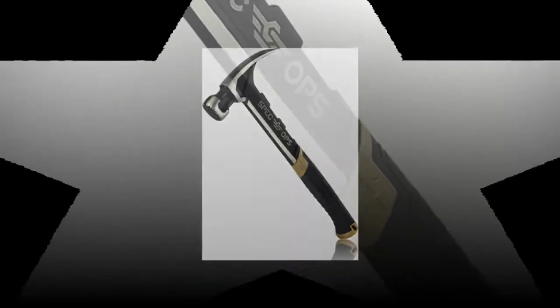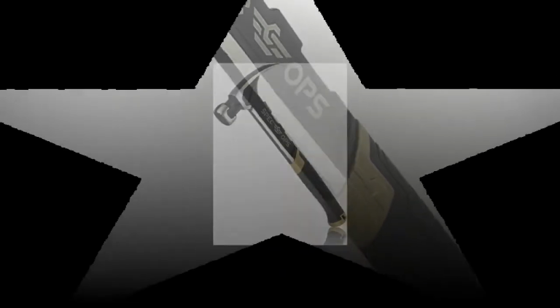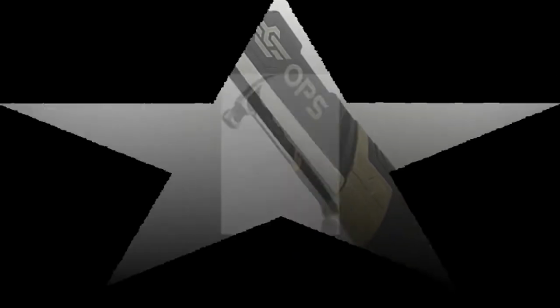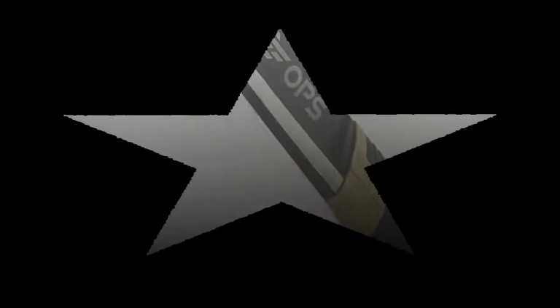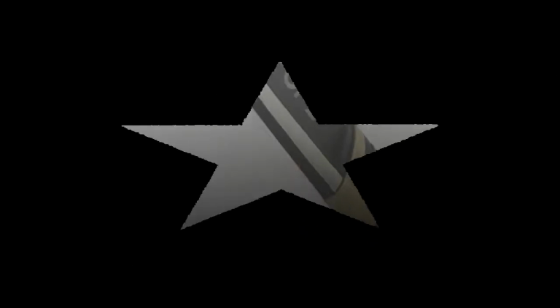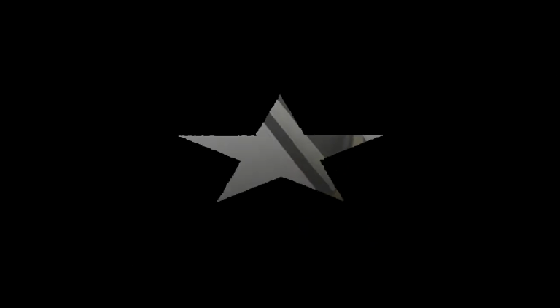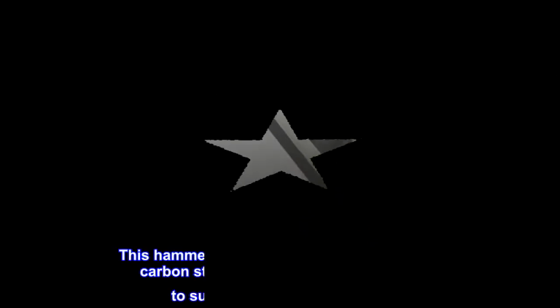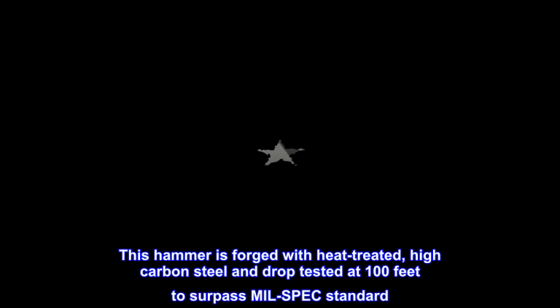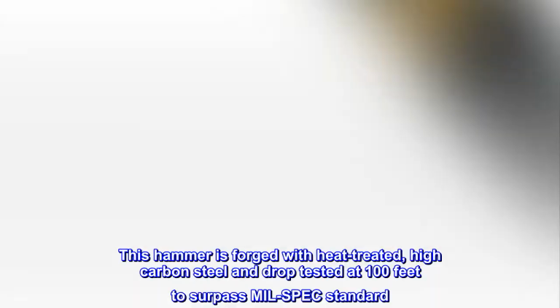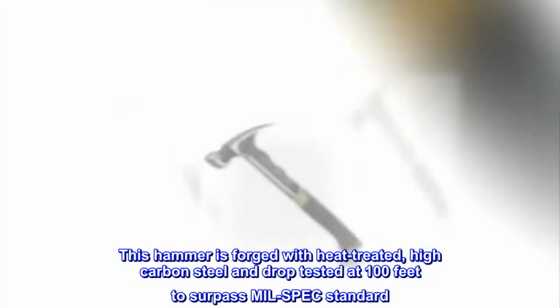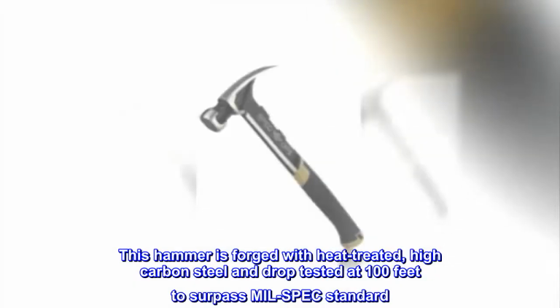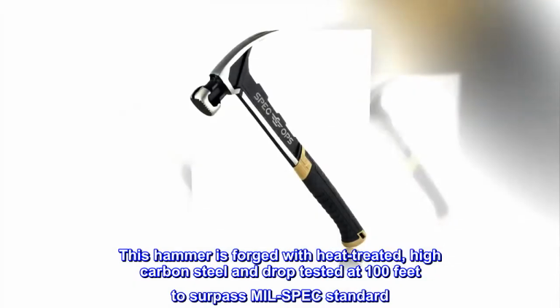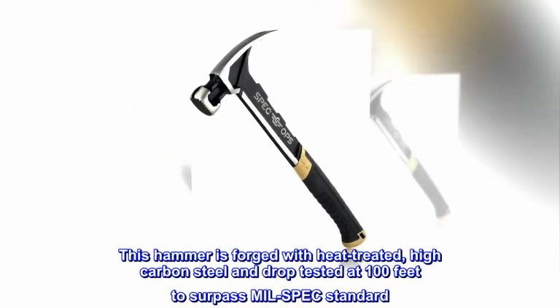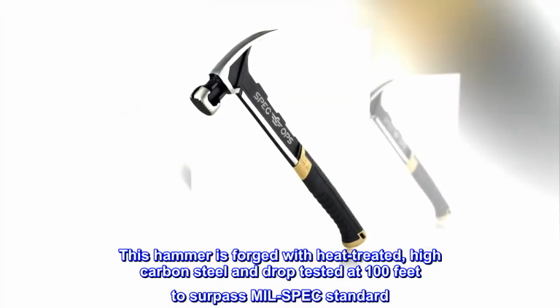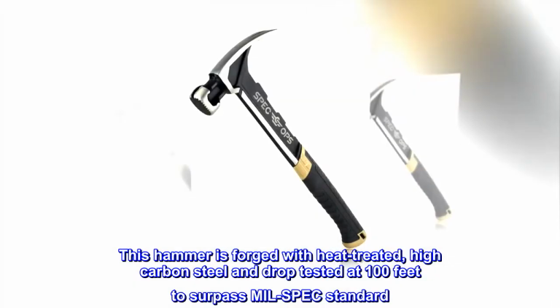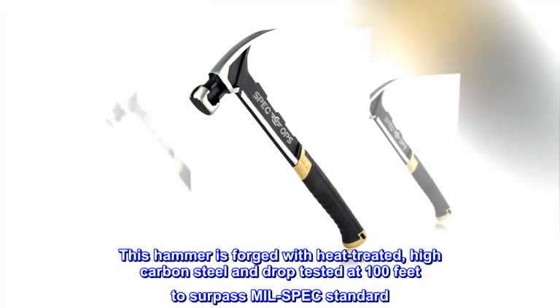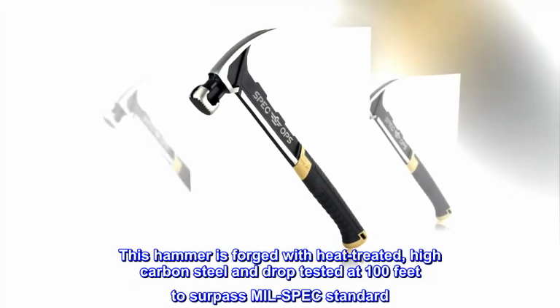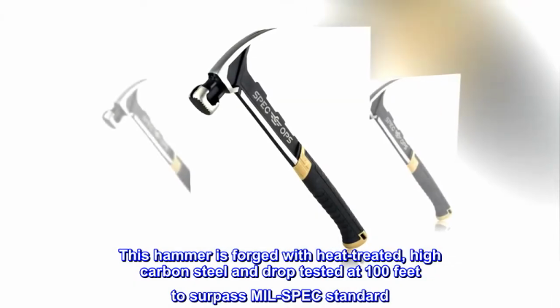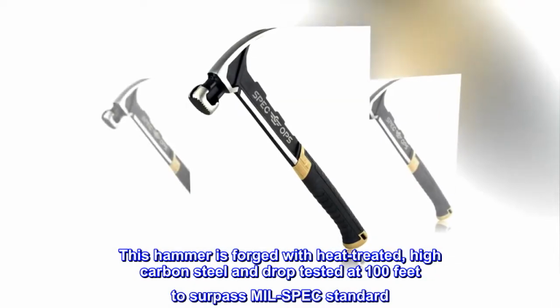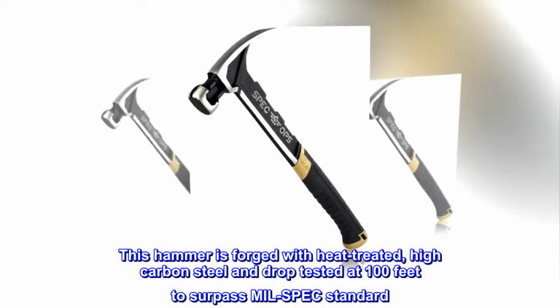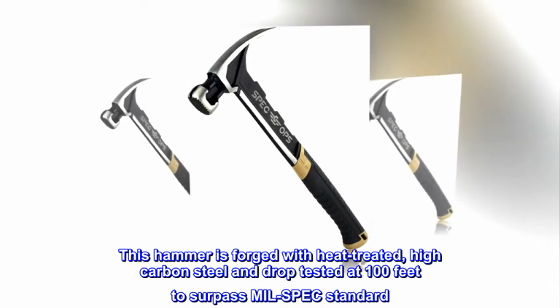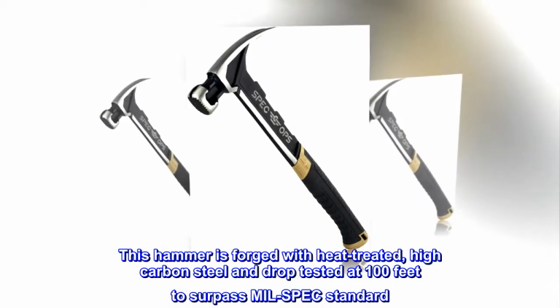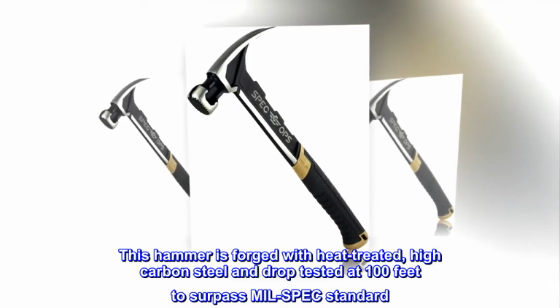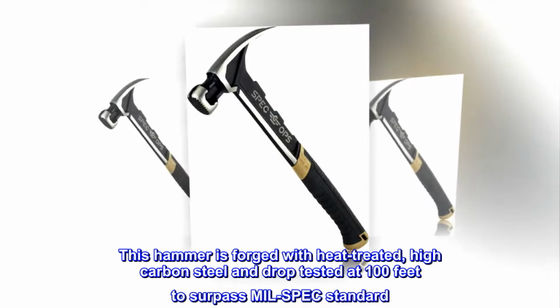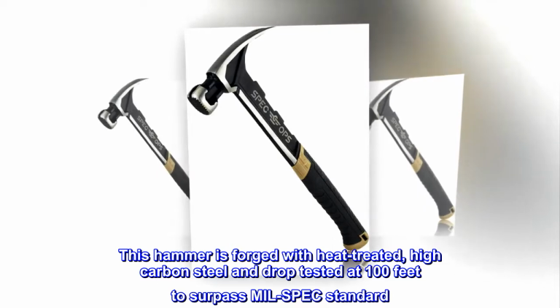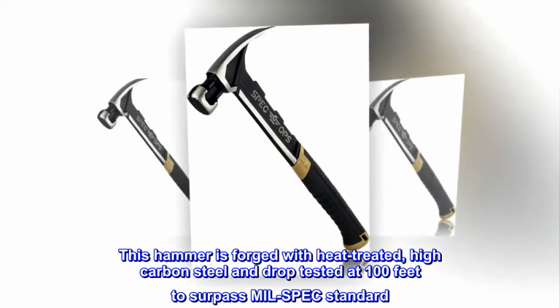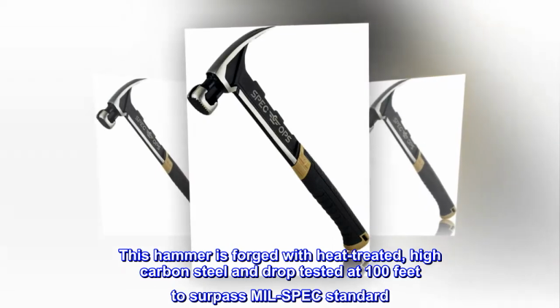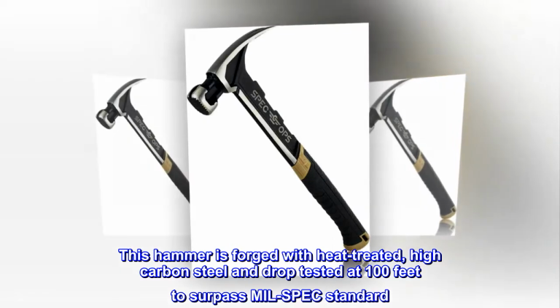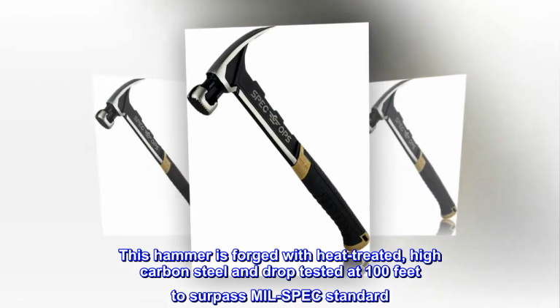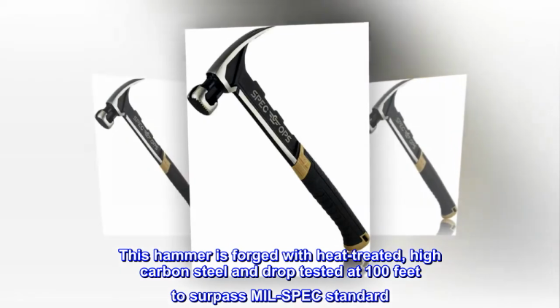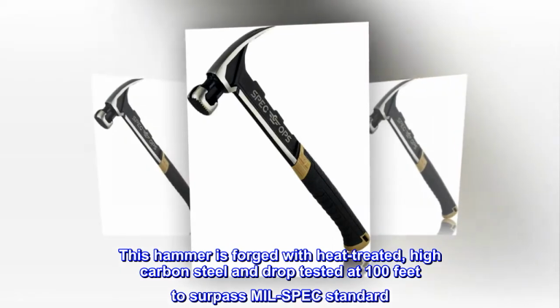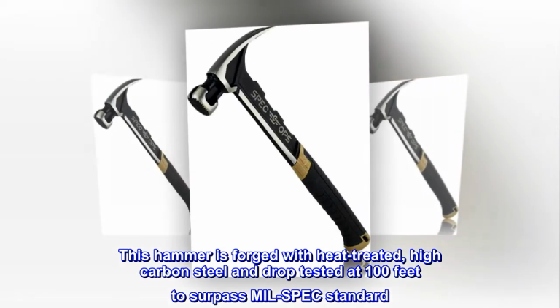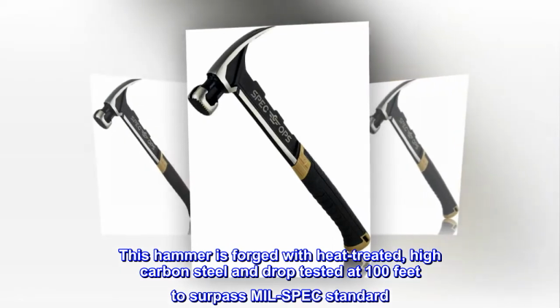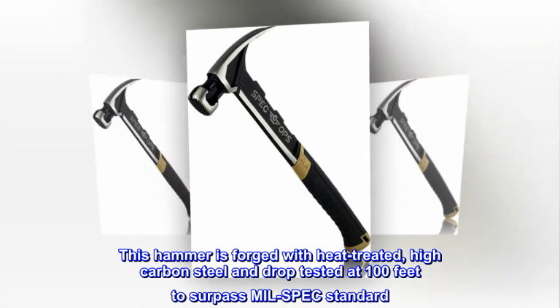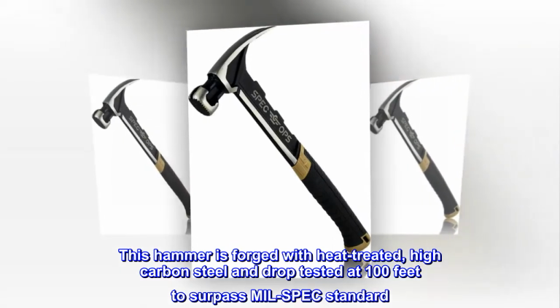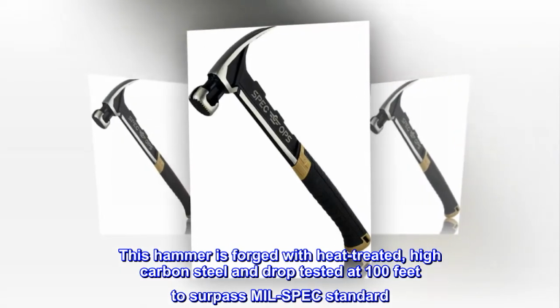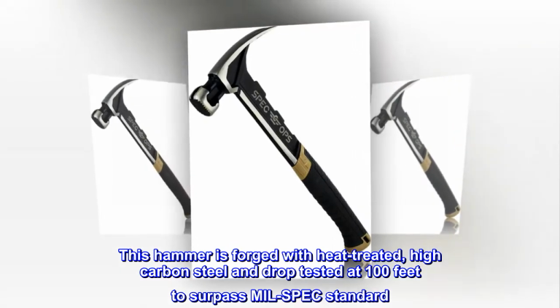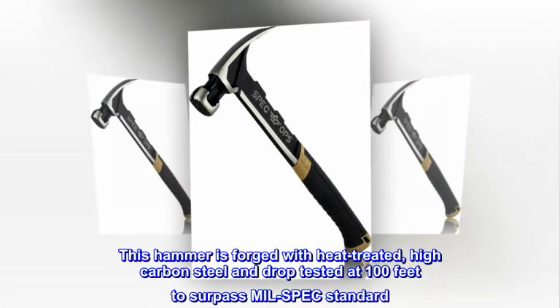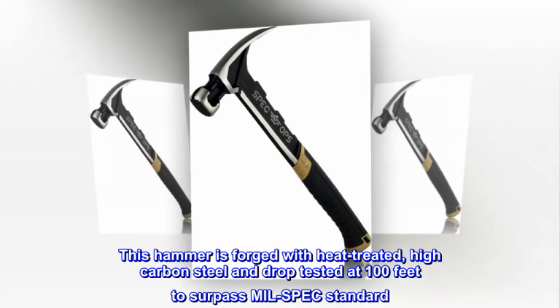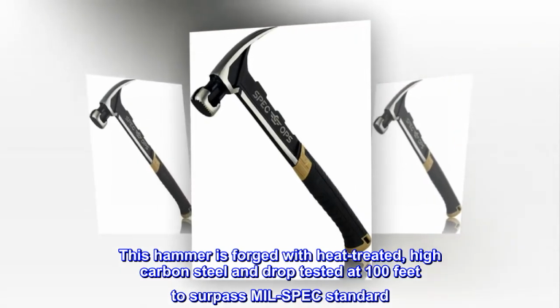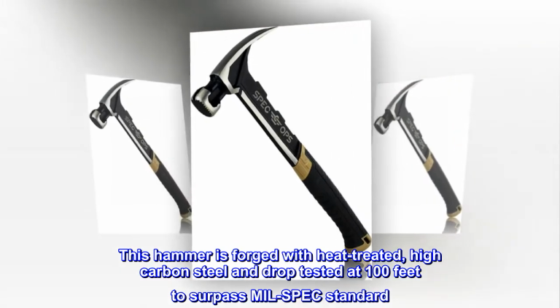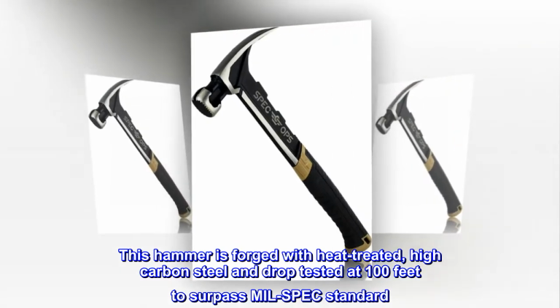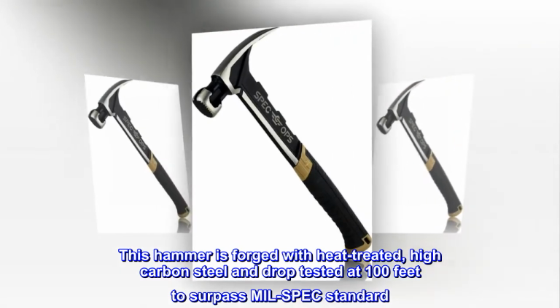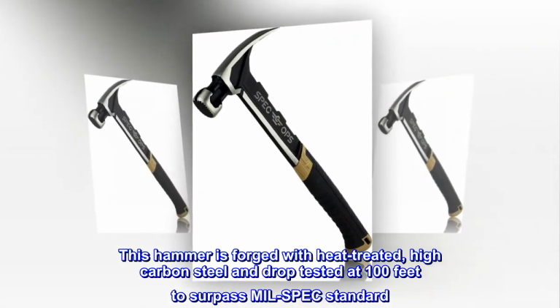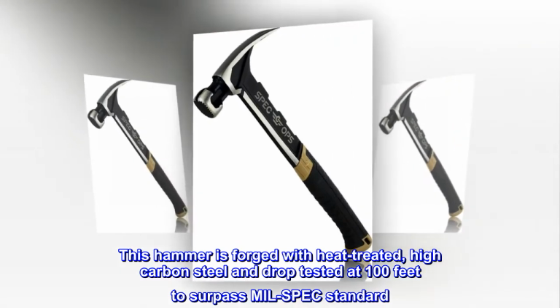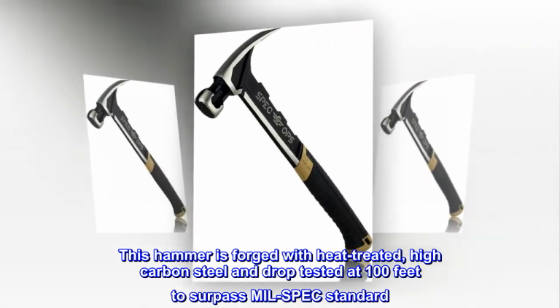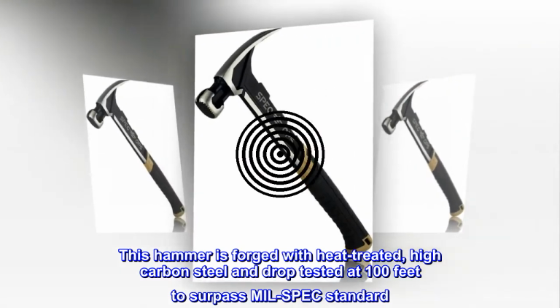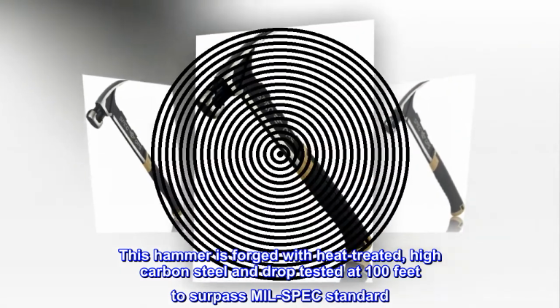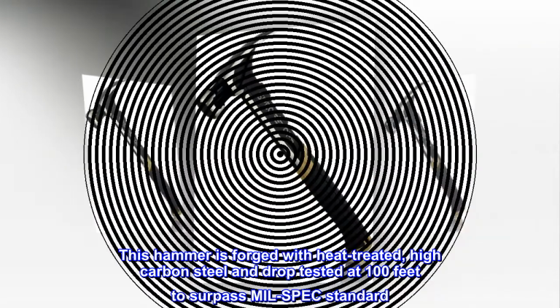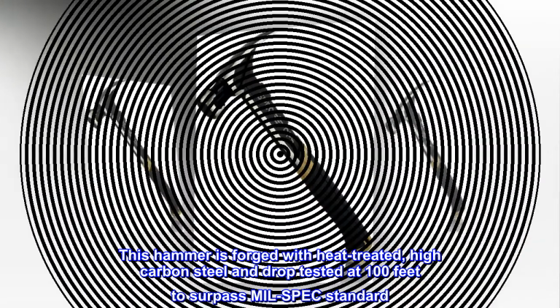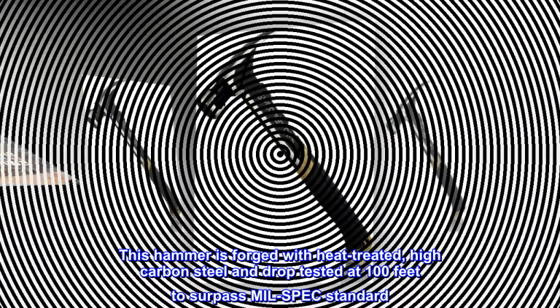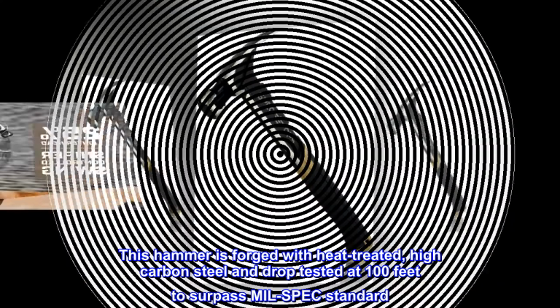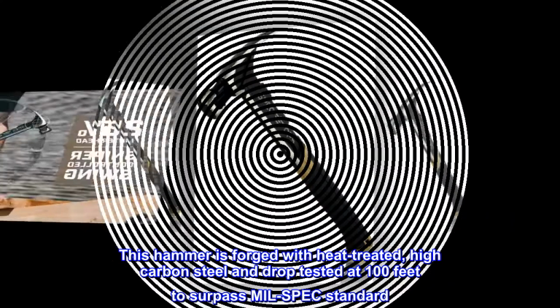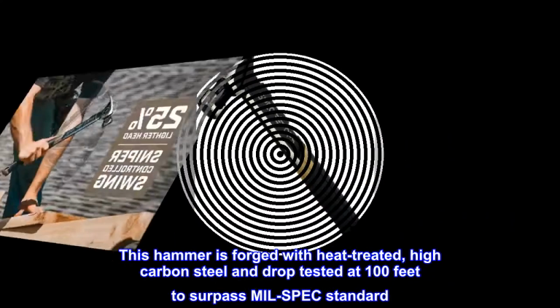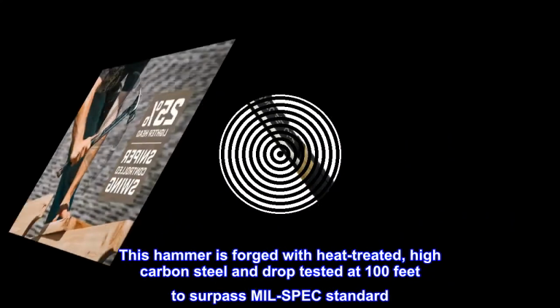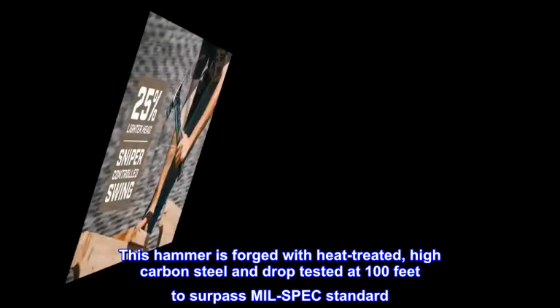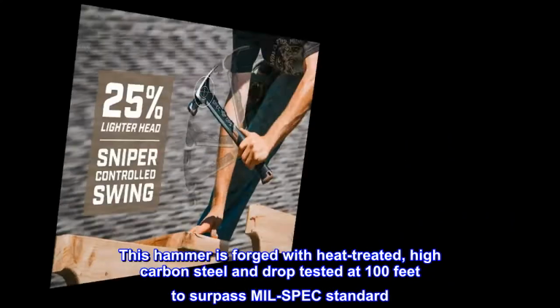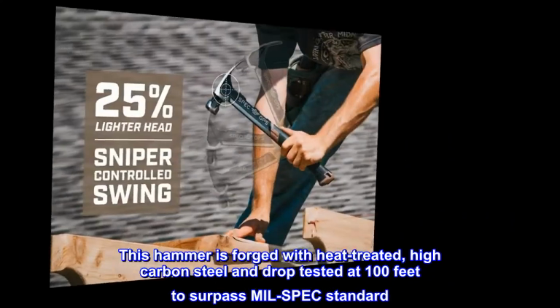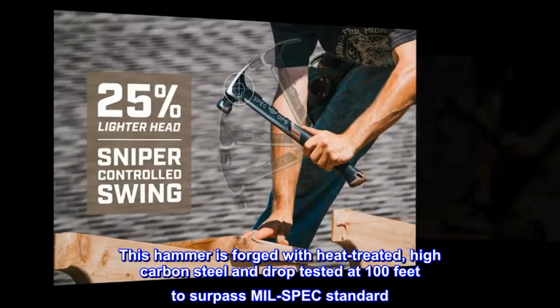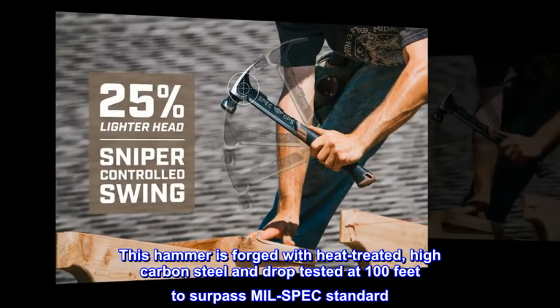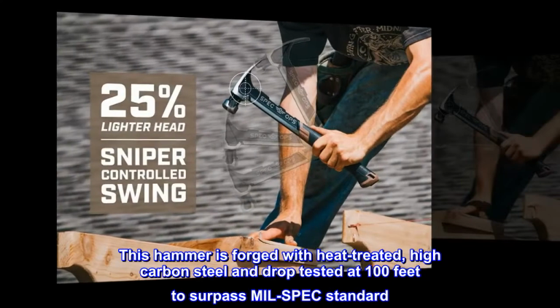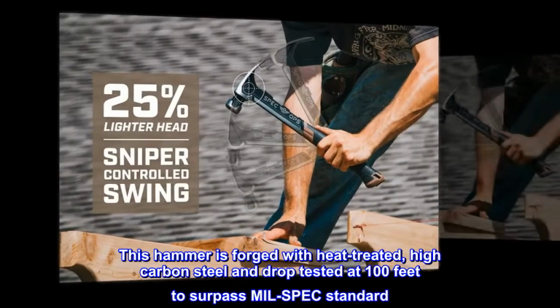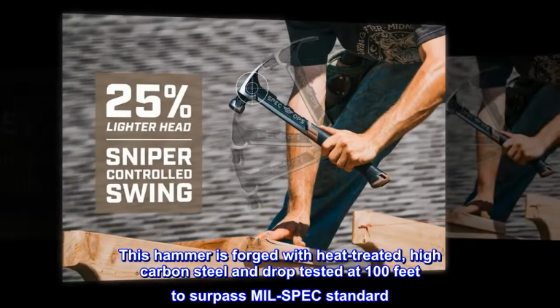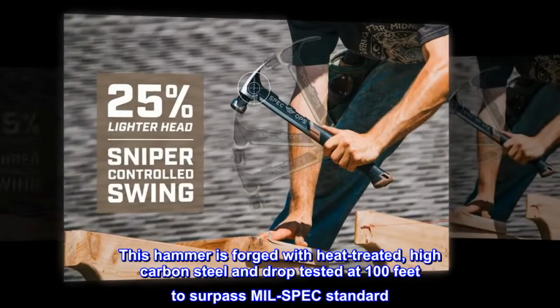This hammer is forged with heat-treated, high-carbon steel and drop-tested at 100 feet to surpass mil-spec standards.